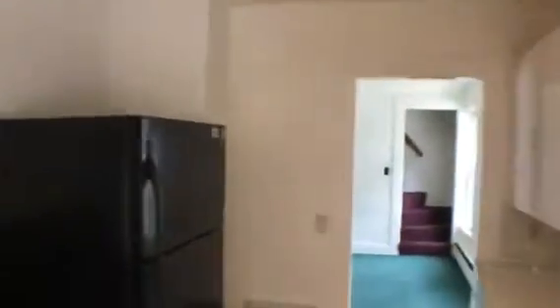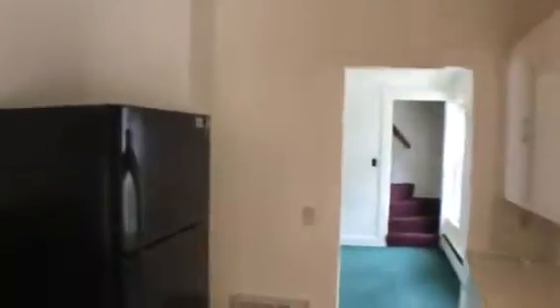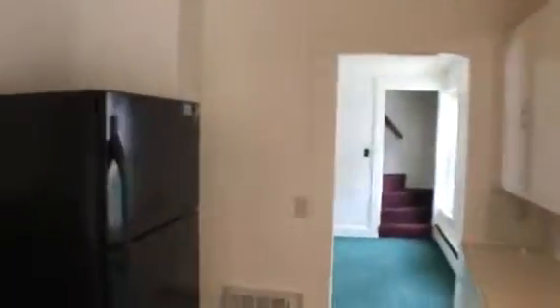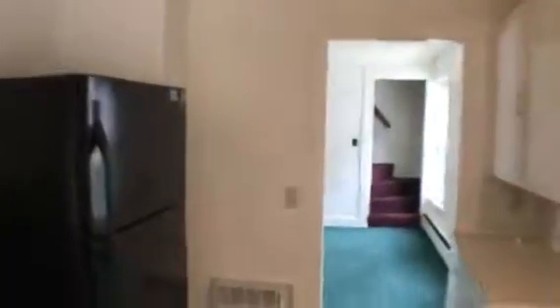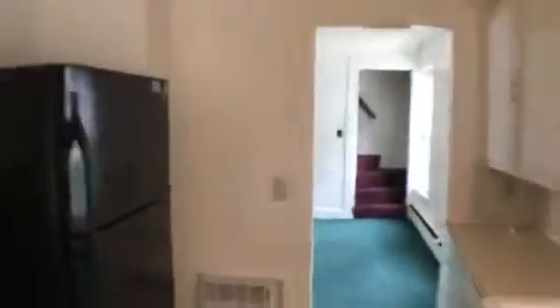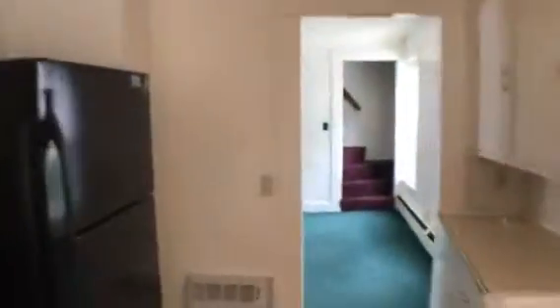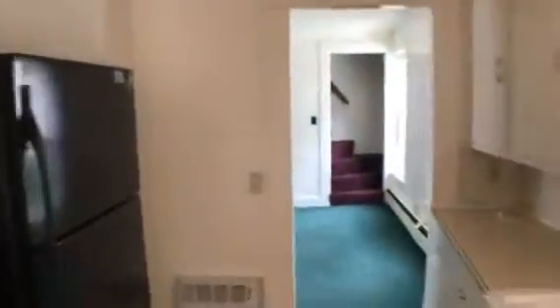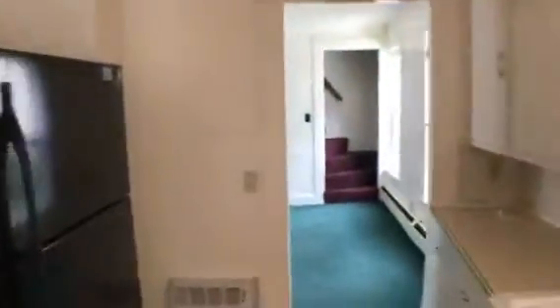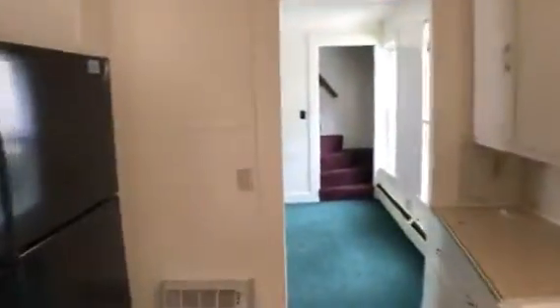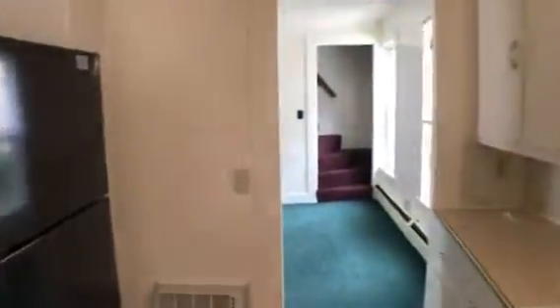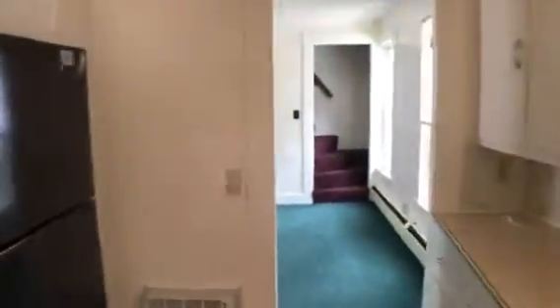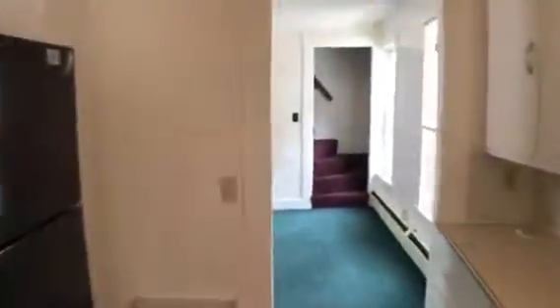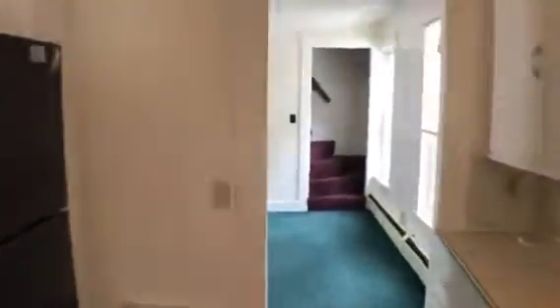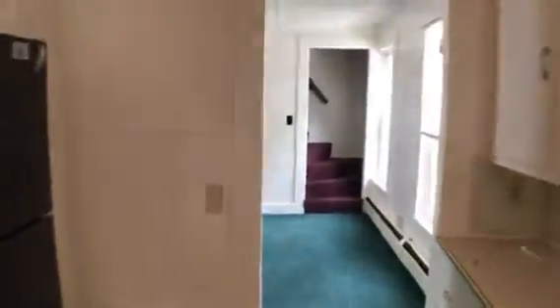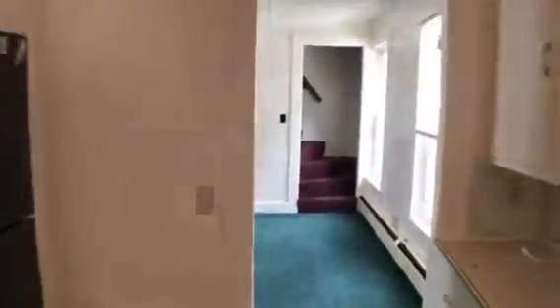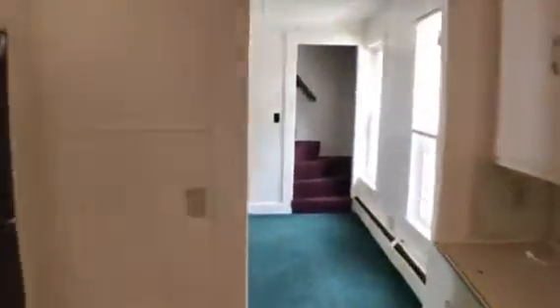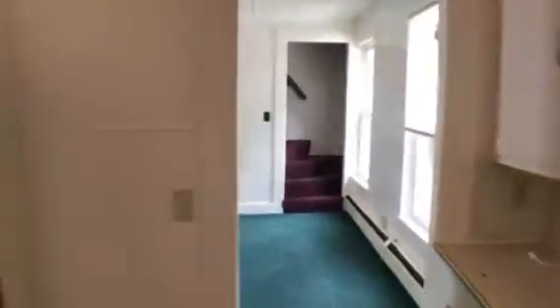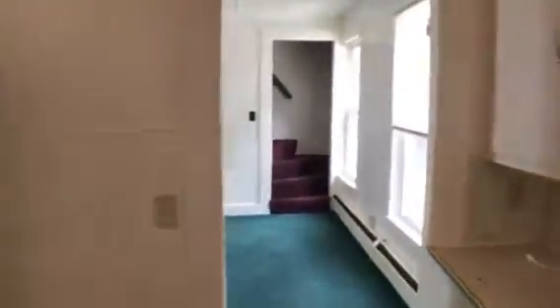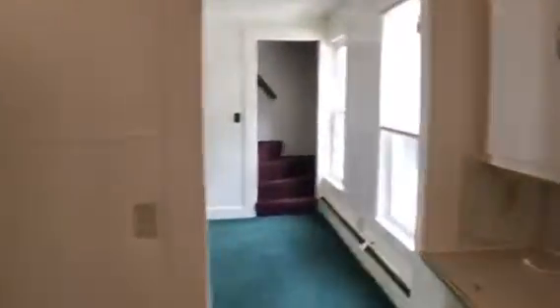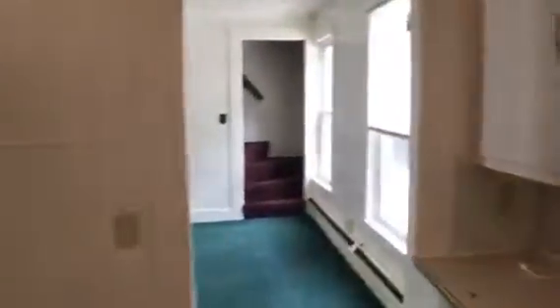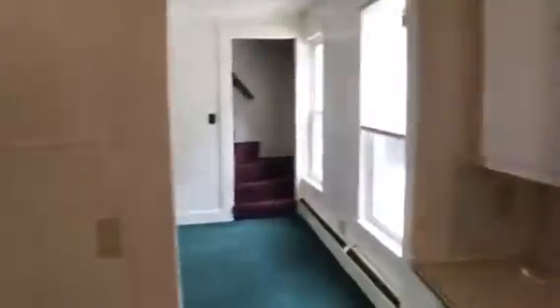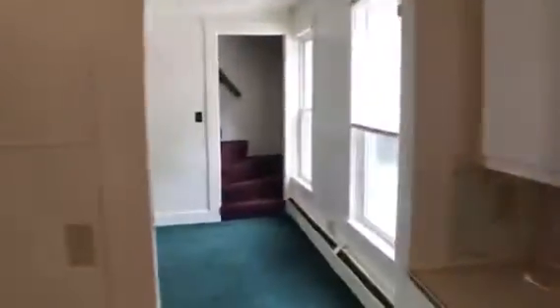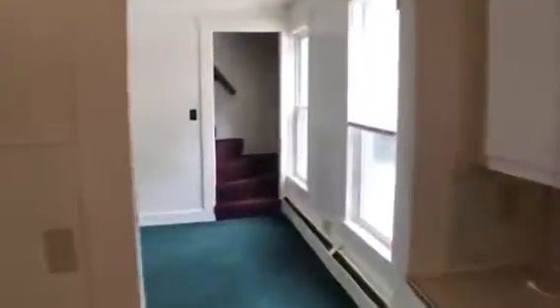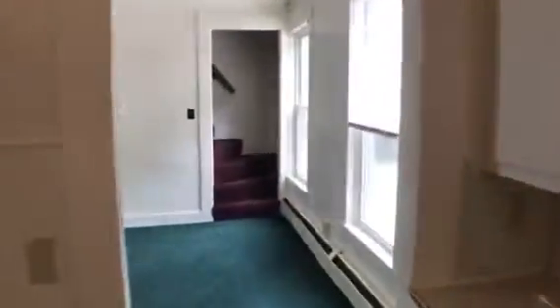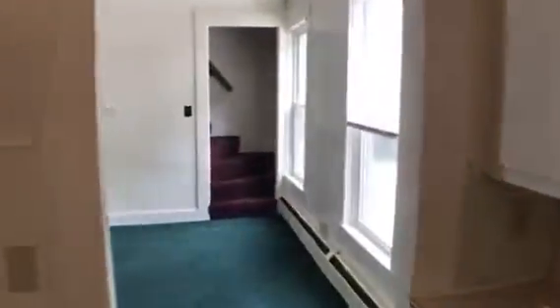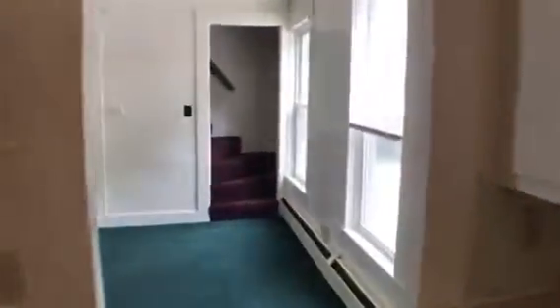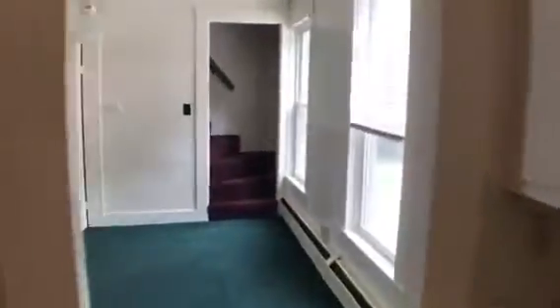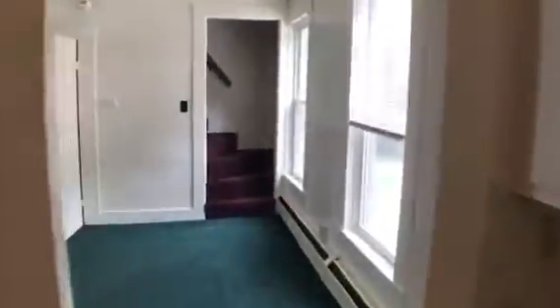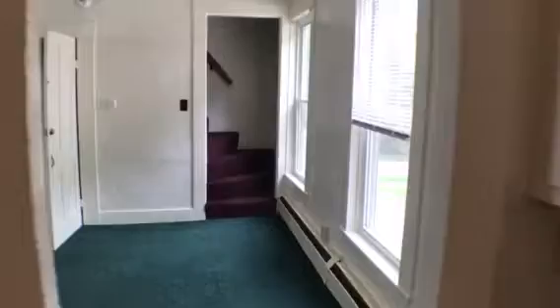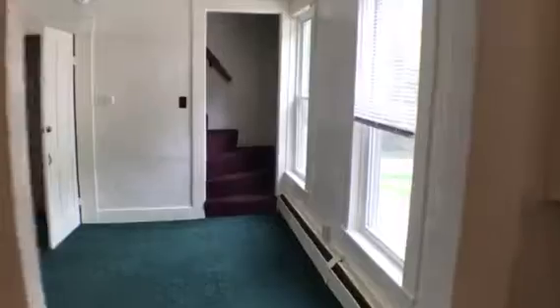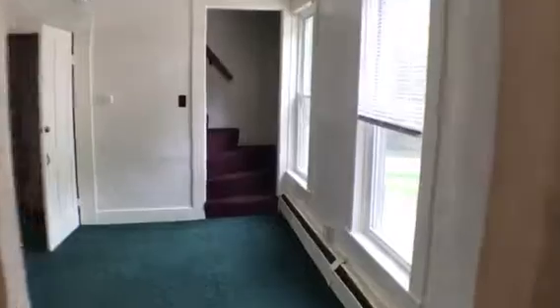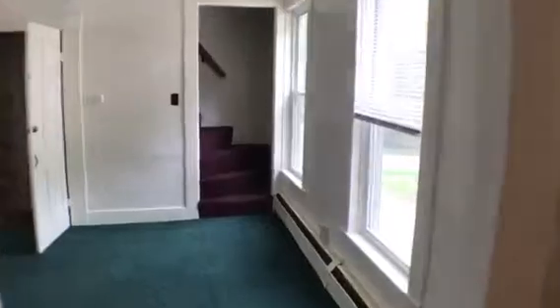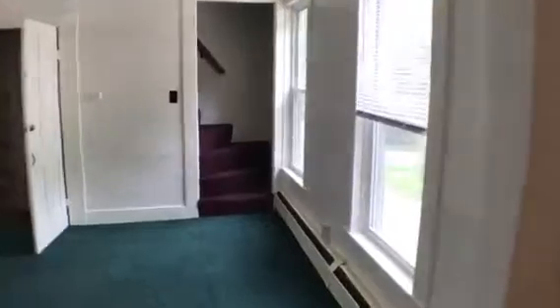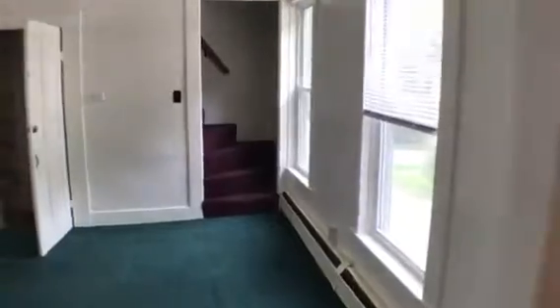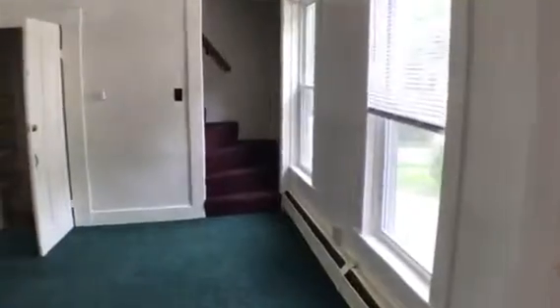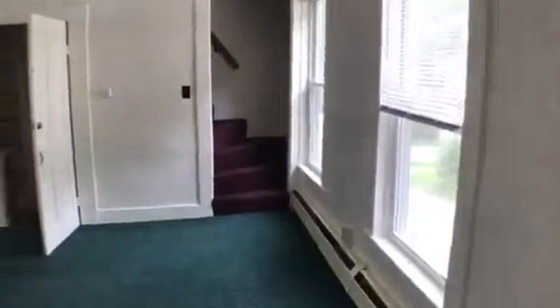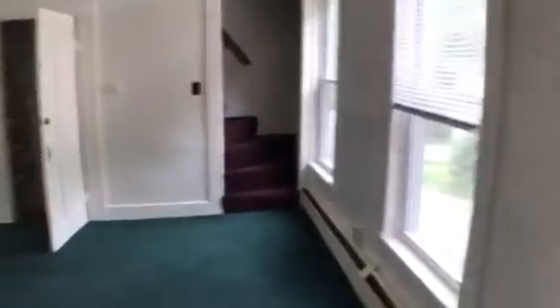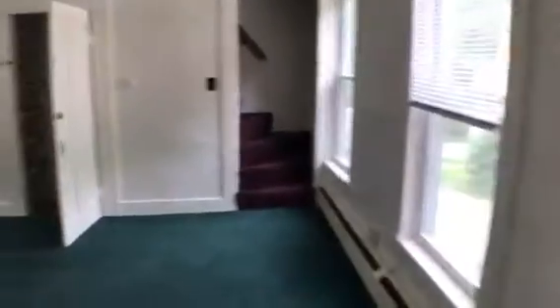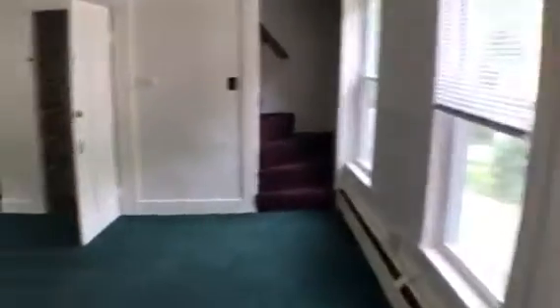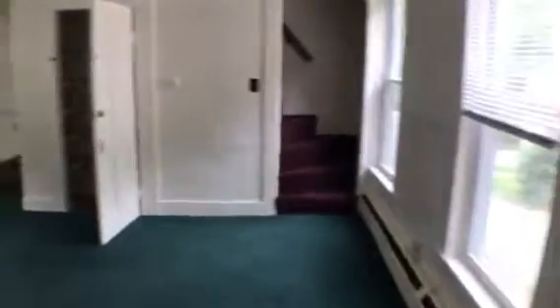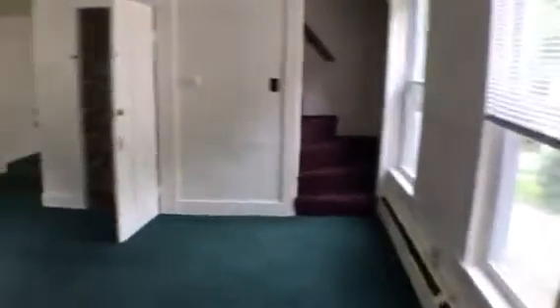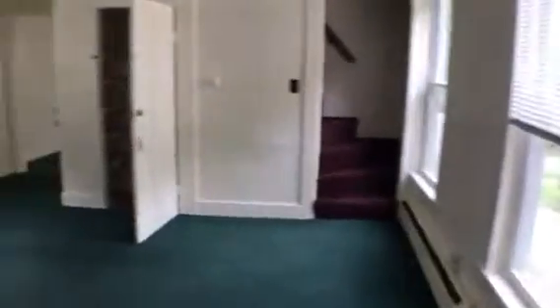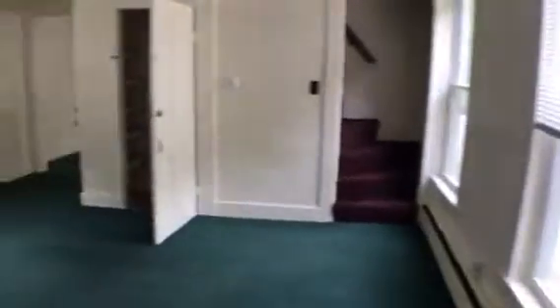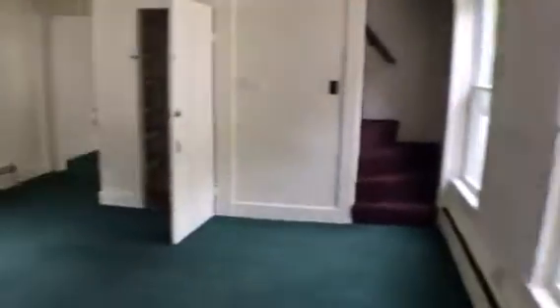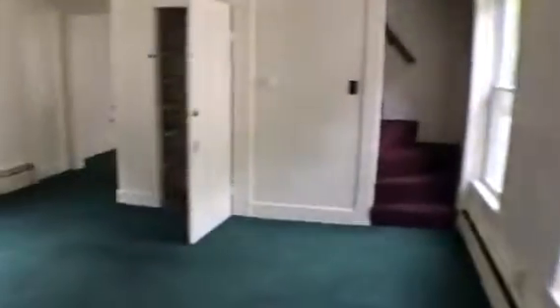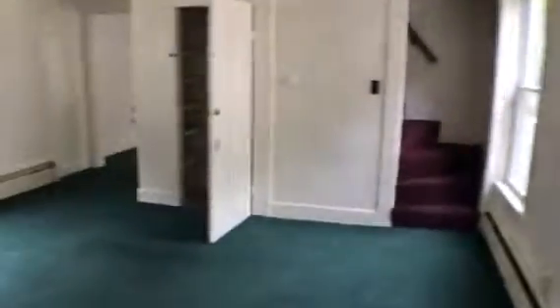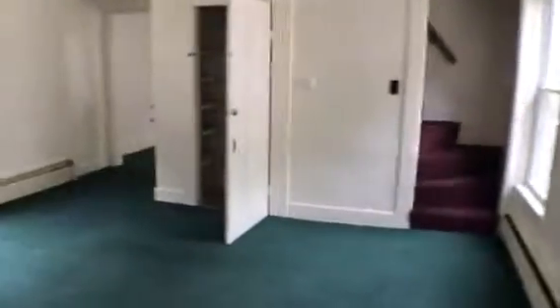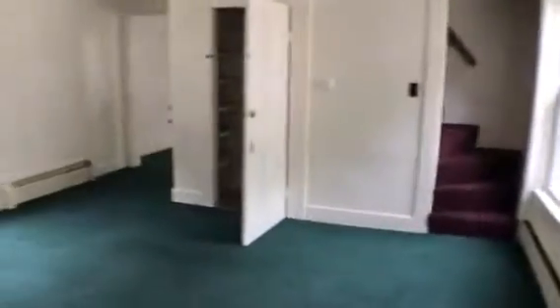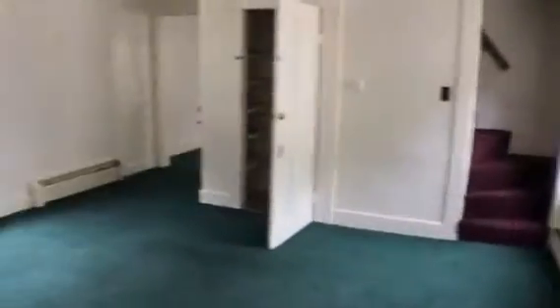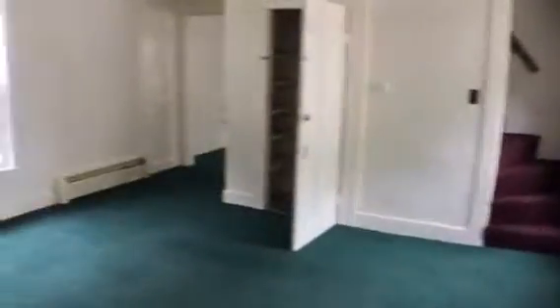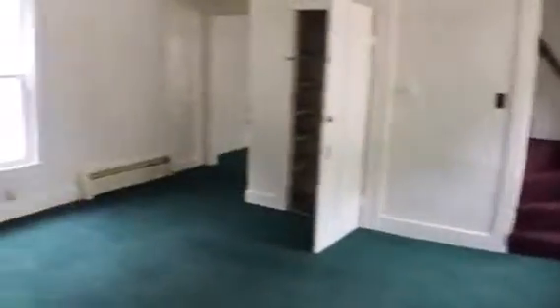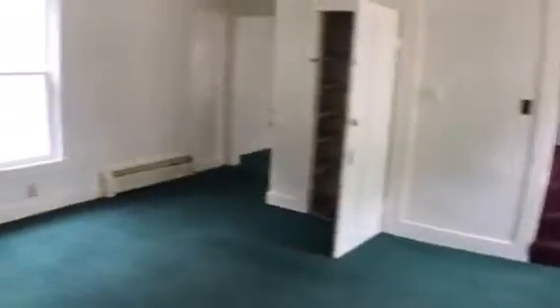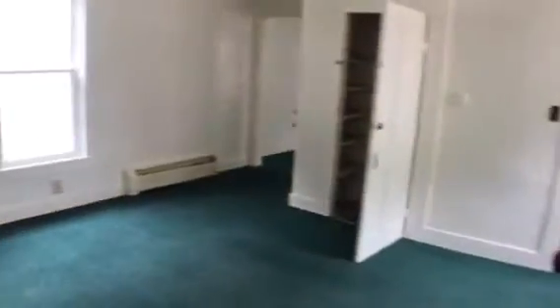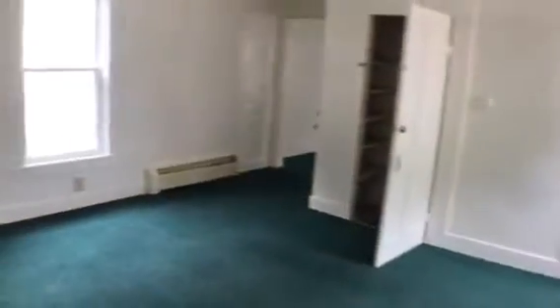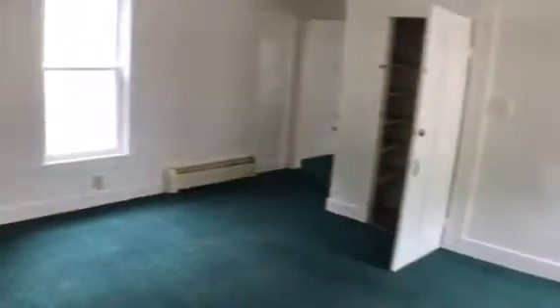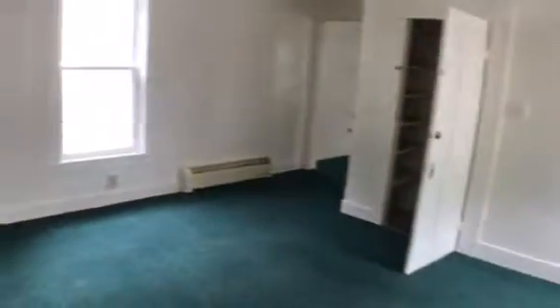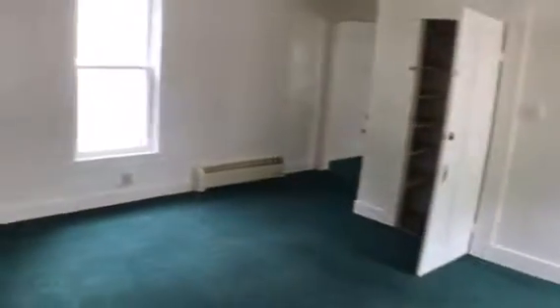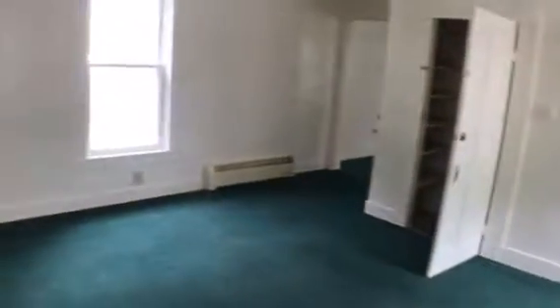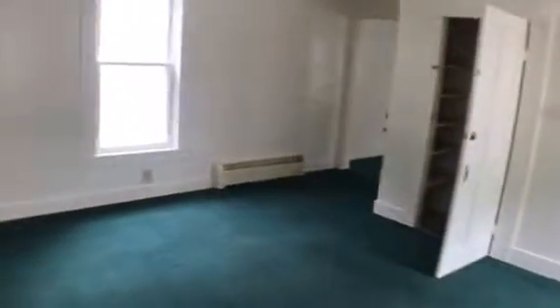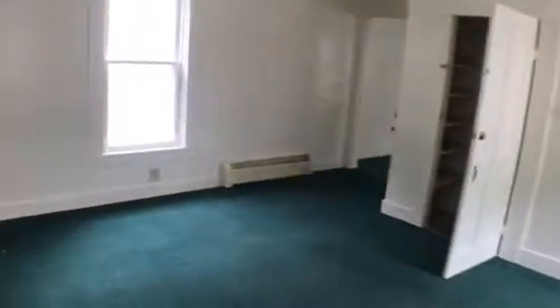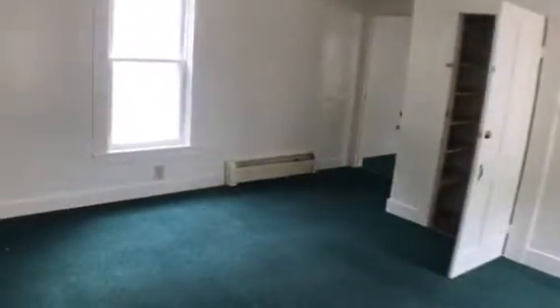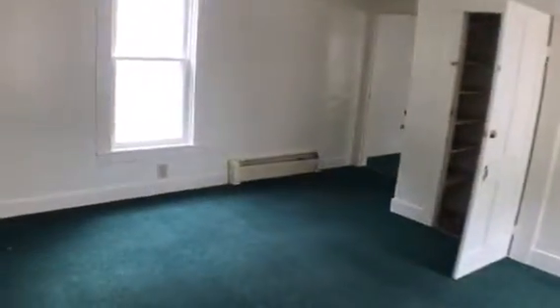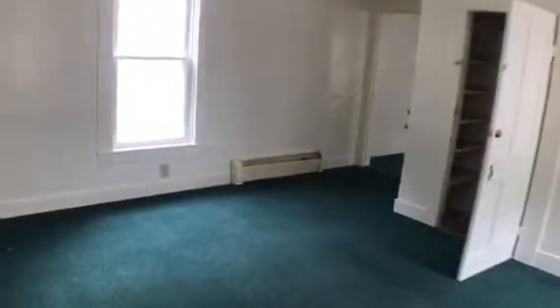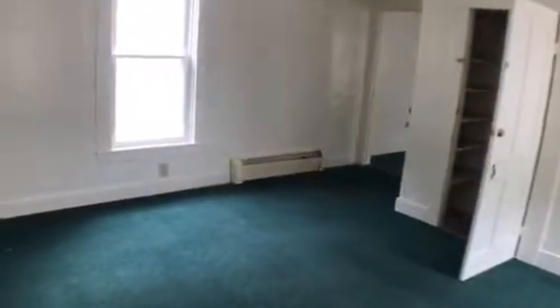We come into the living area. Nice big living area.